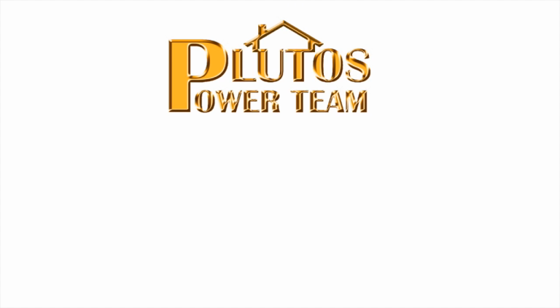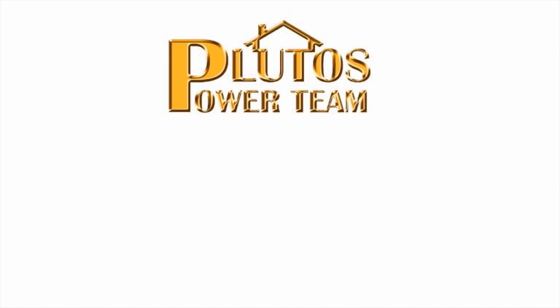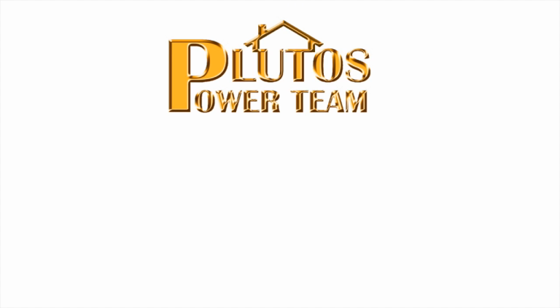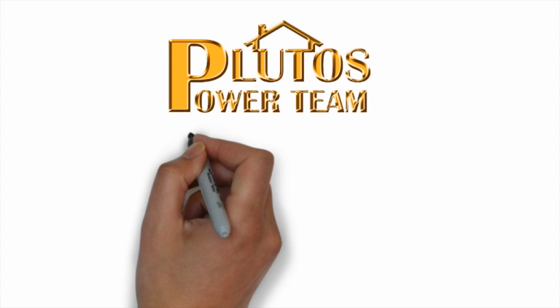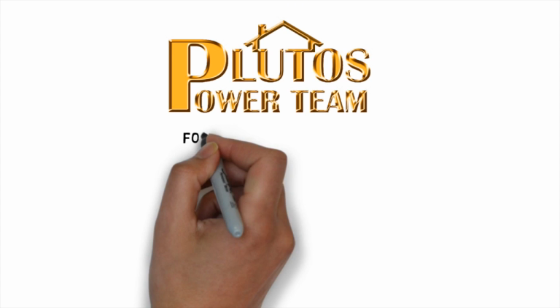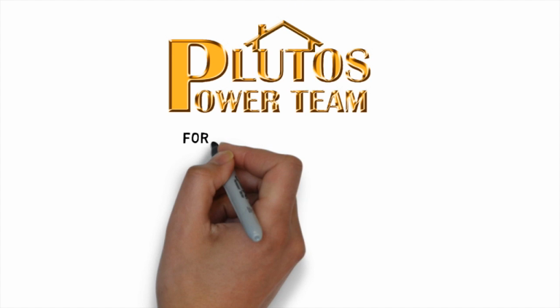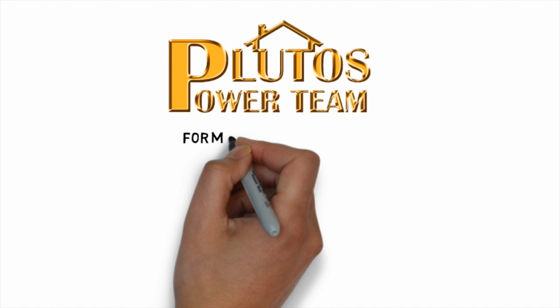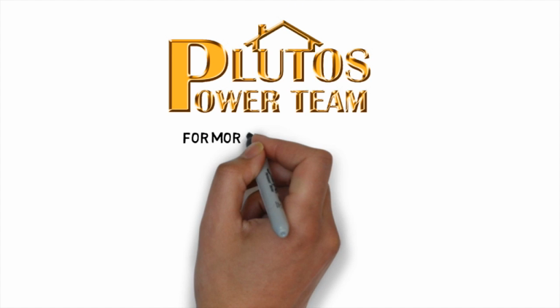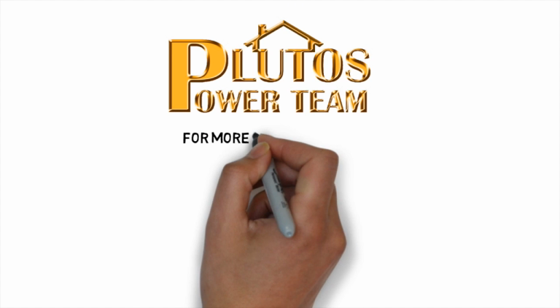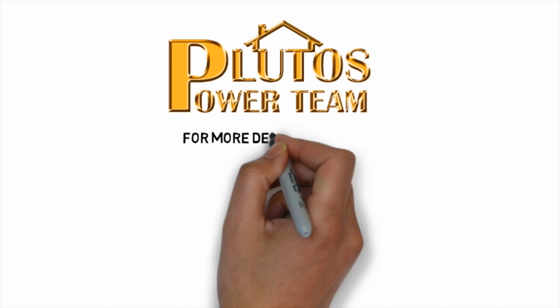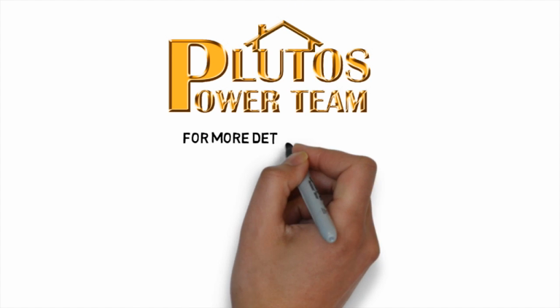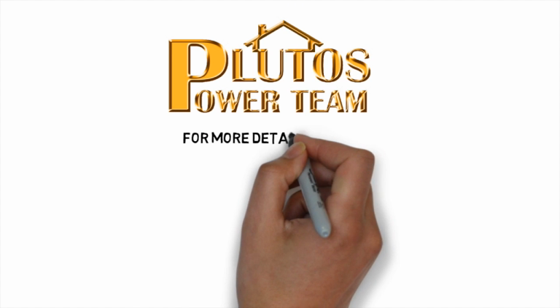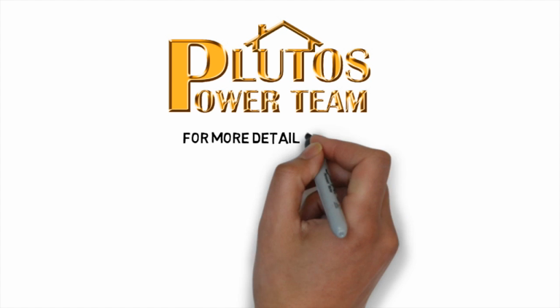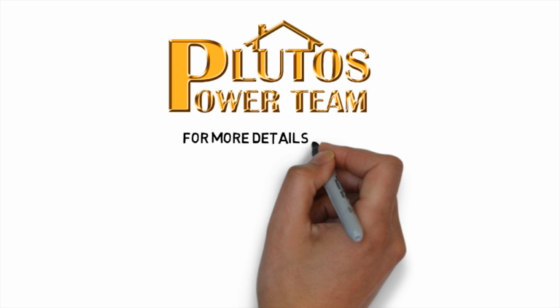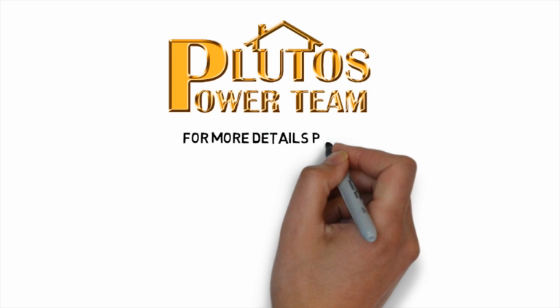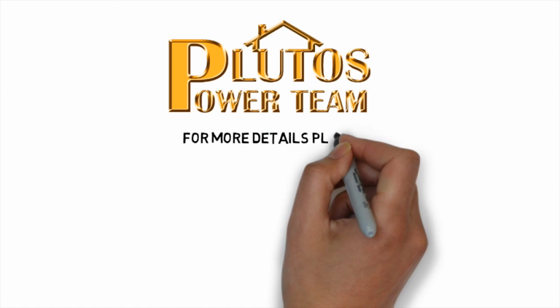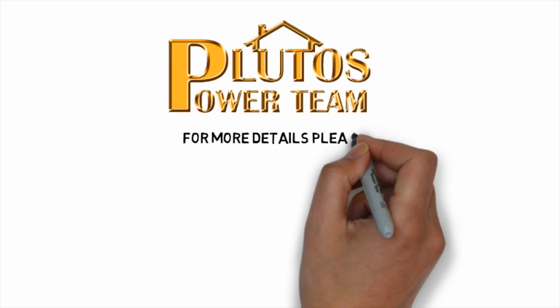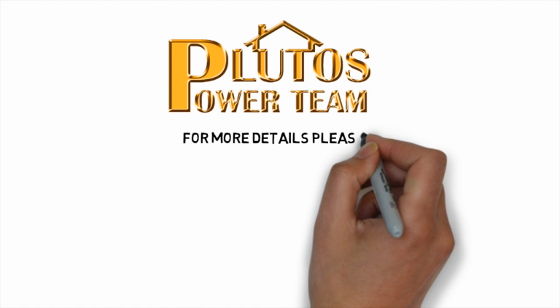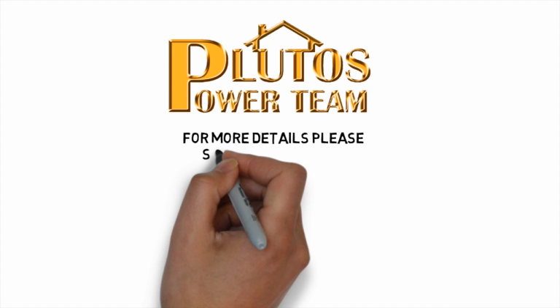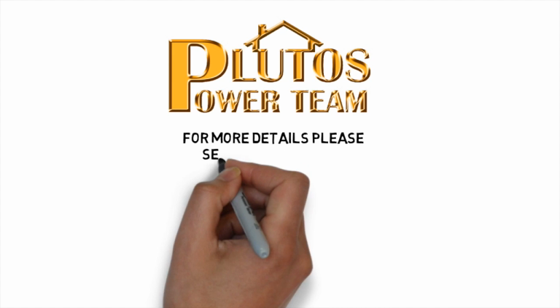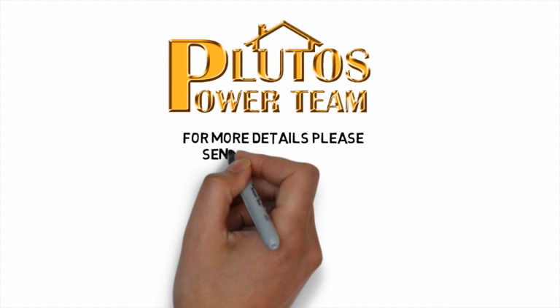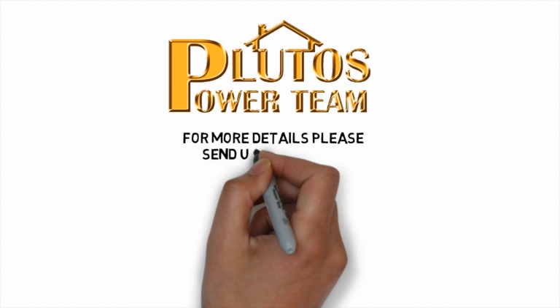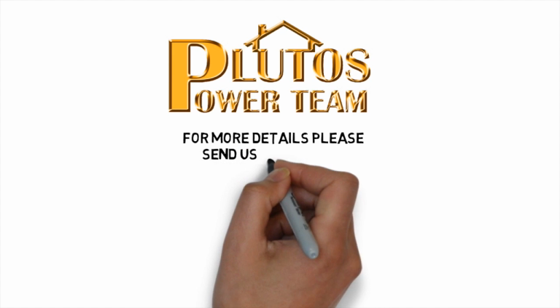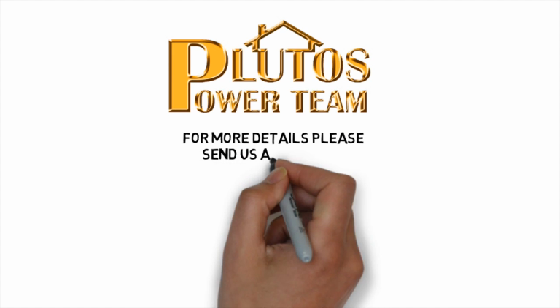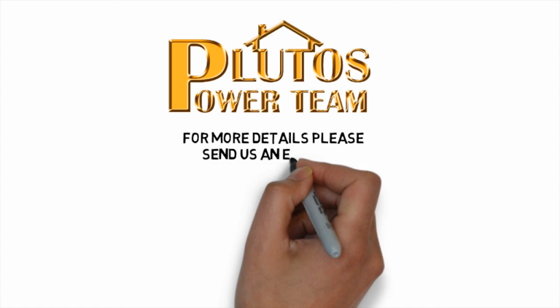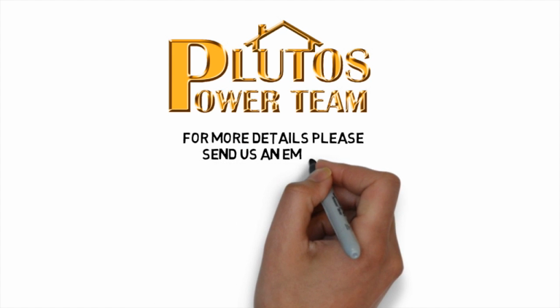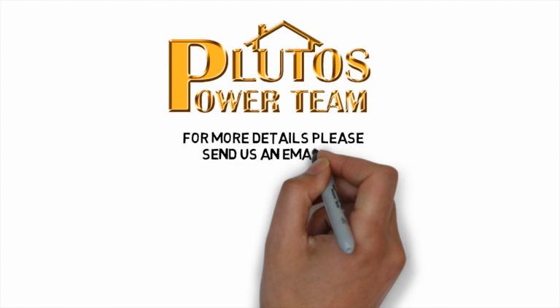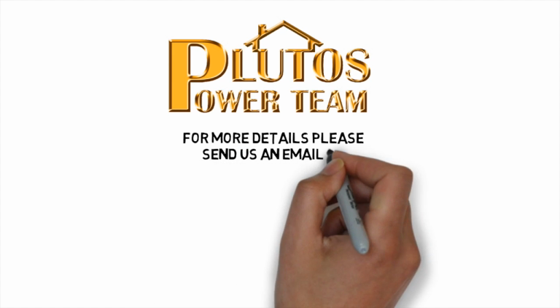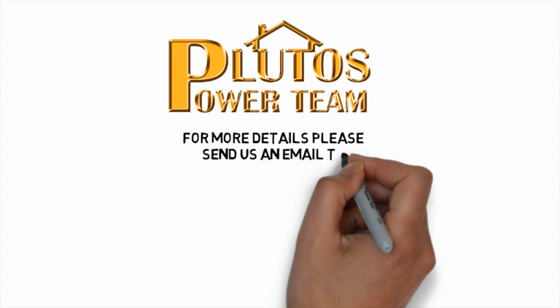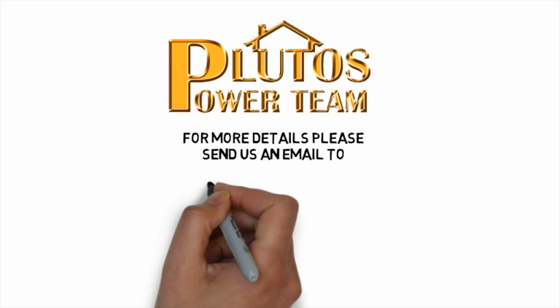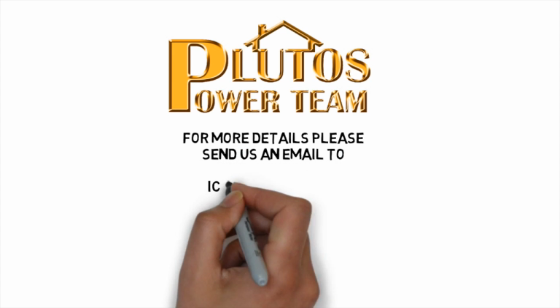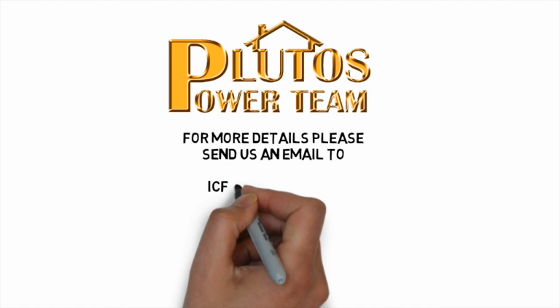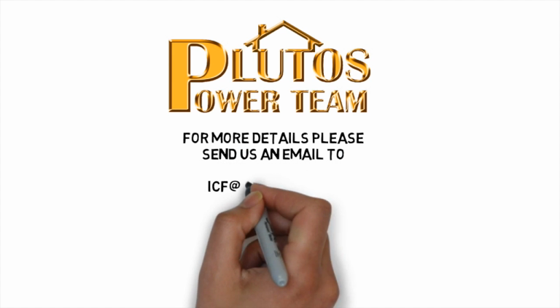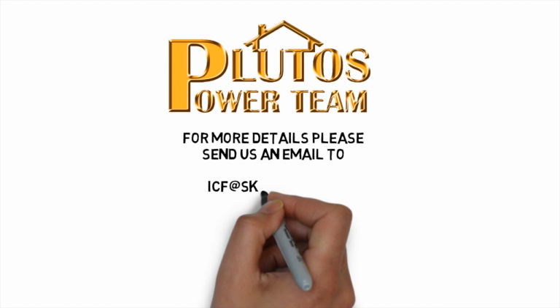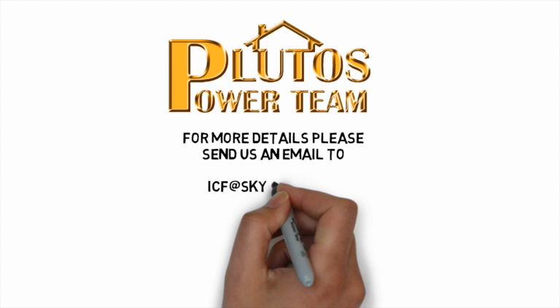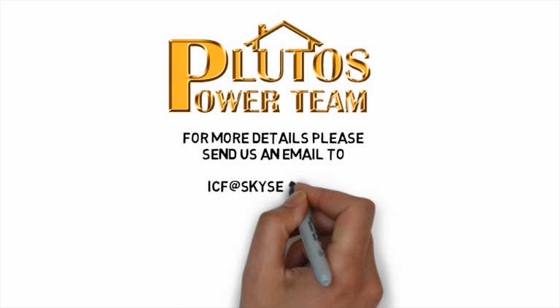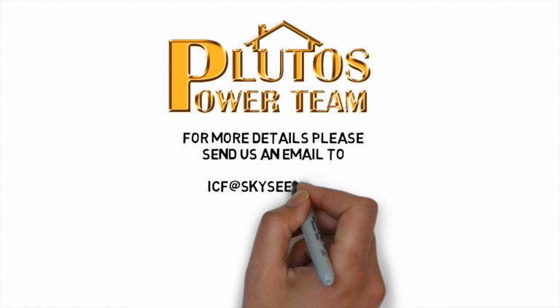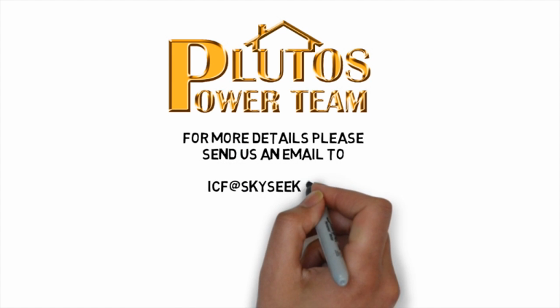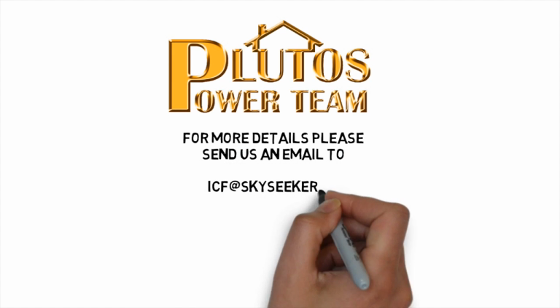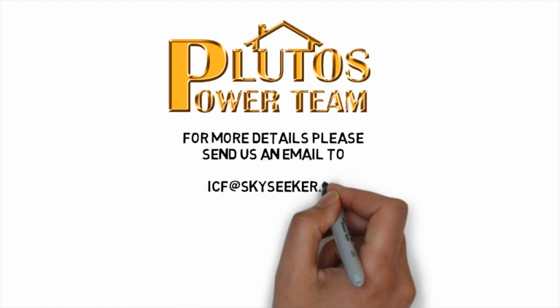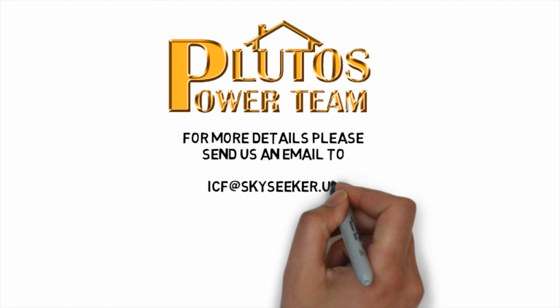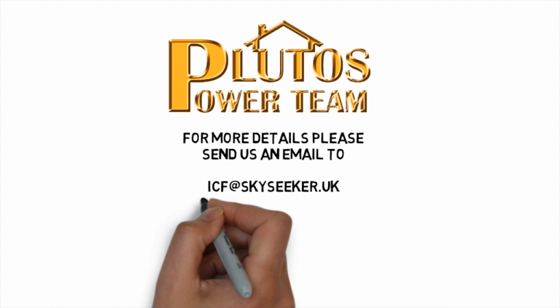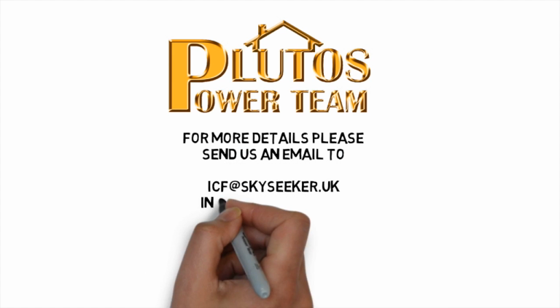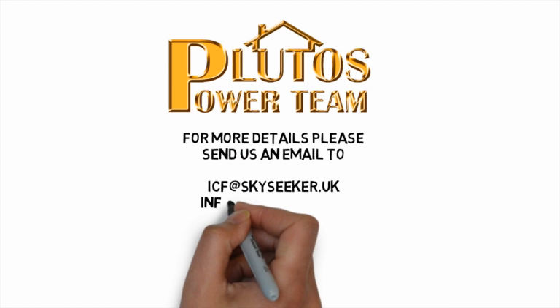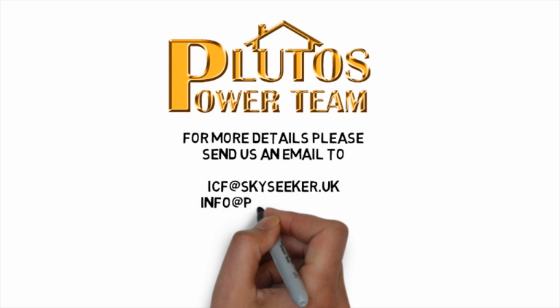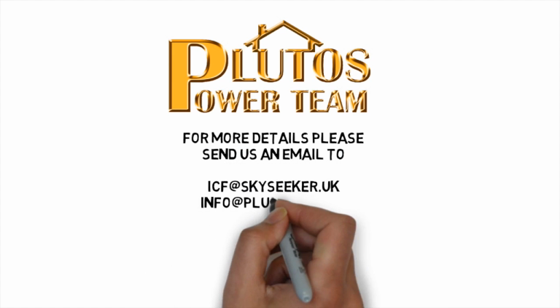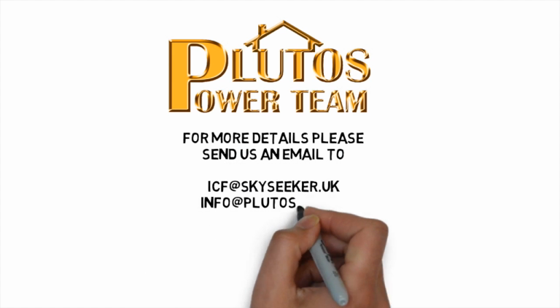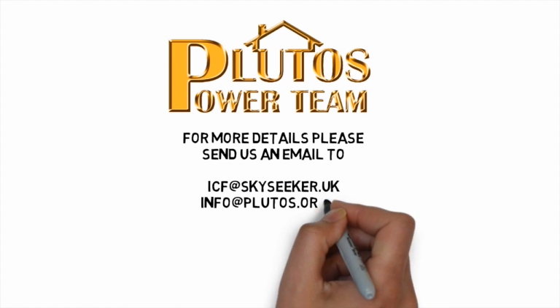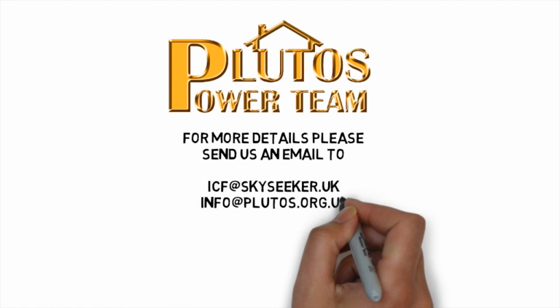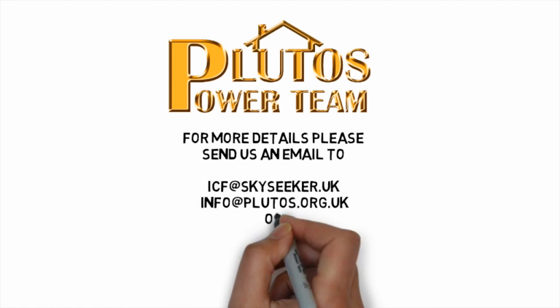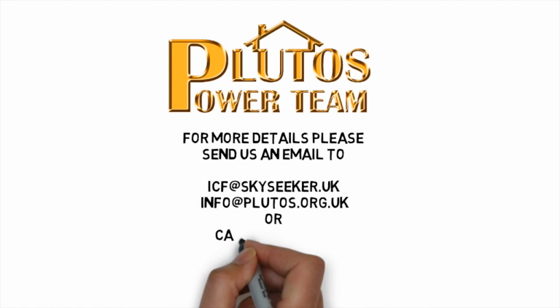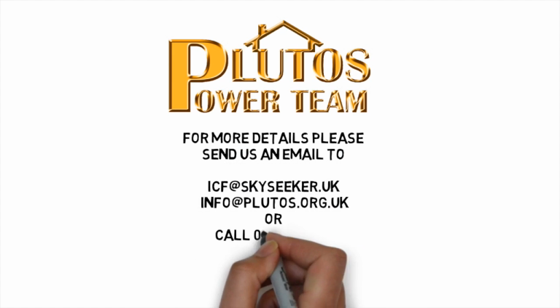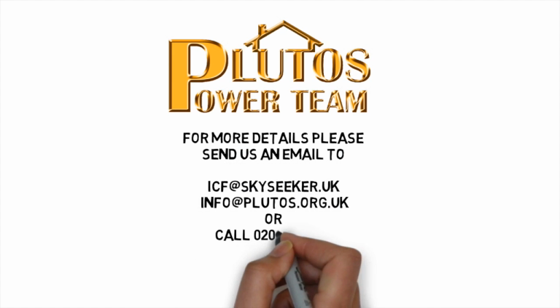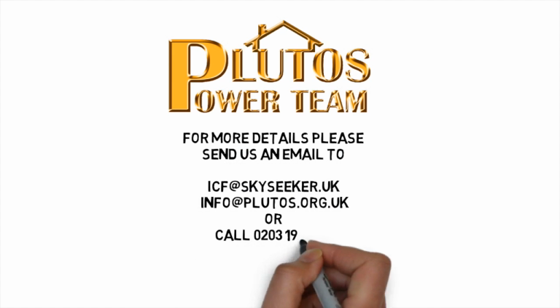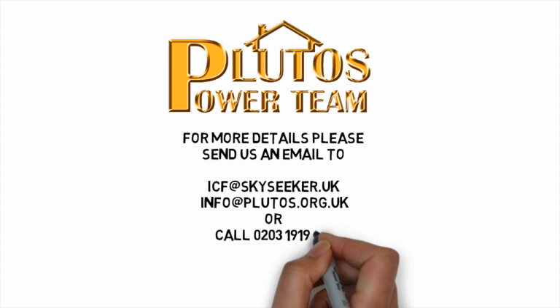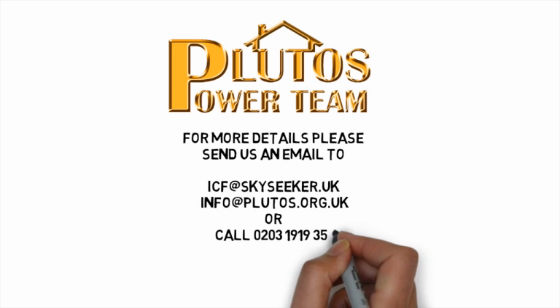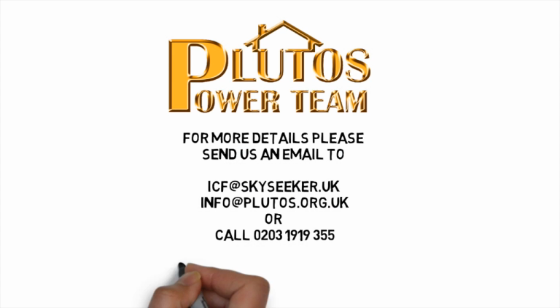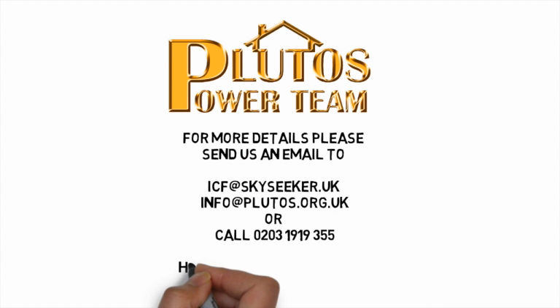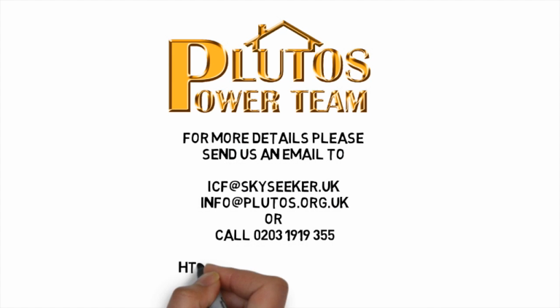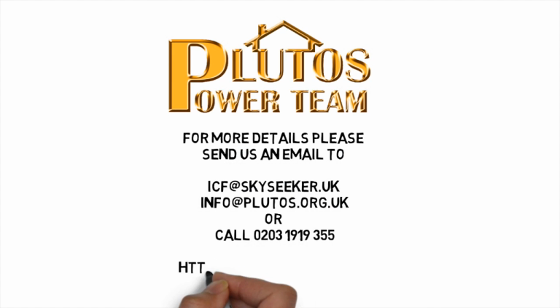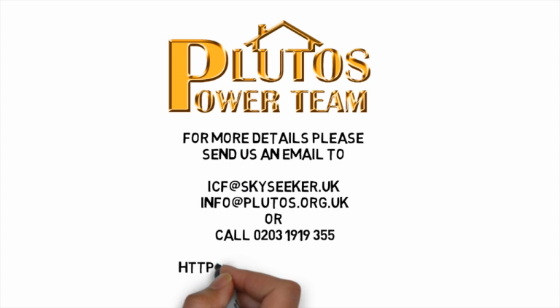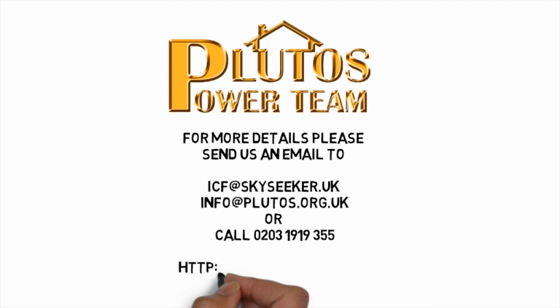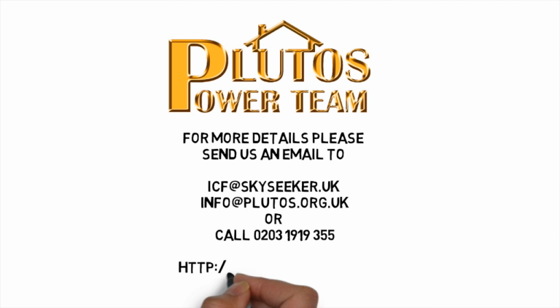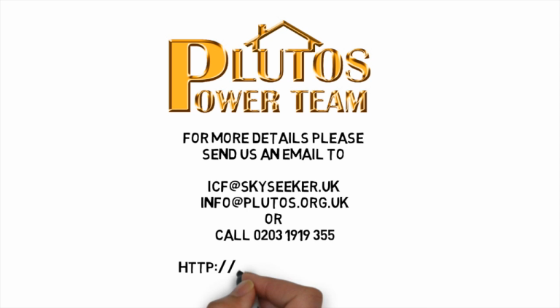If you want to know more about the product, for more details please send us an email or call us on the number on screen.